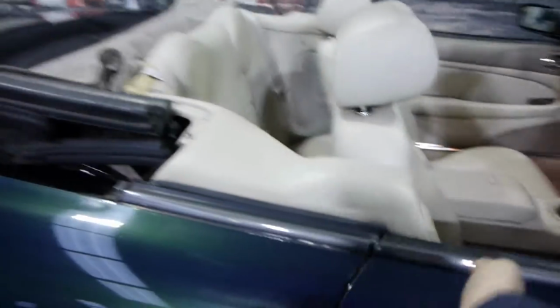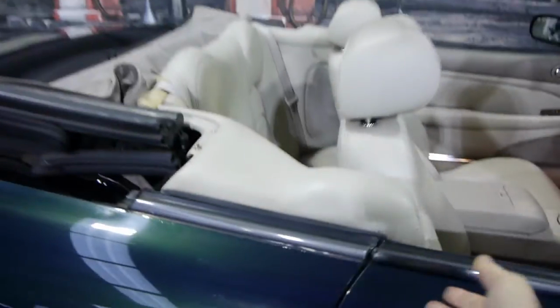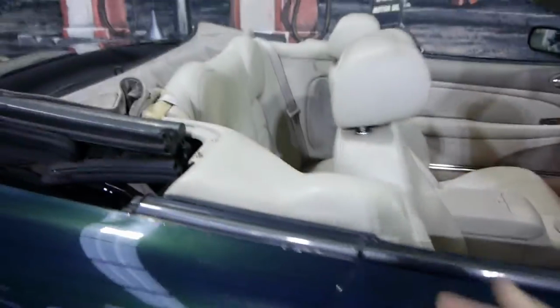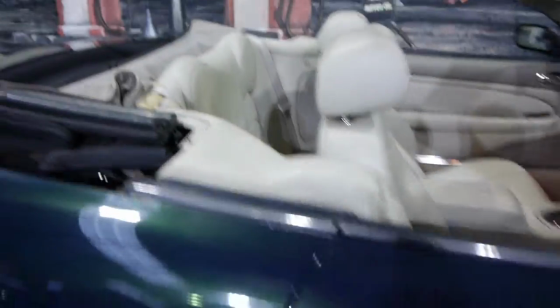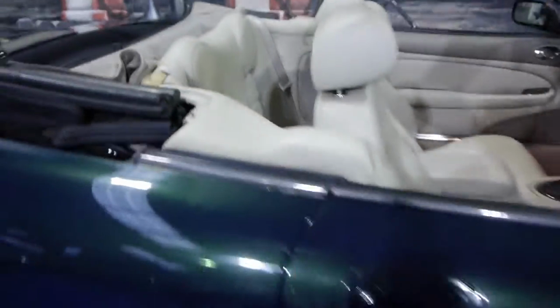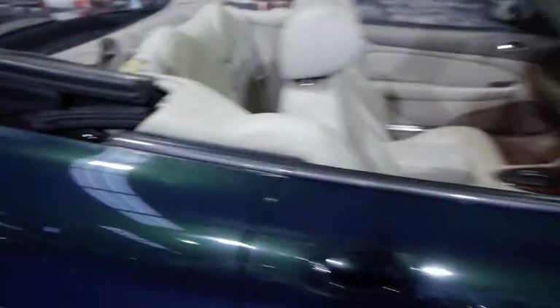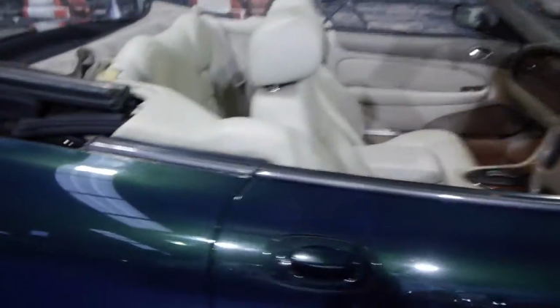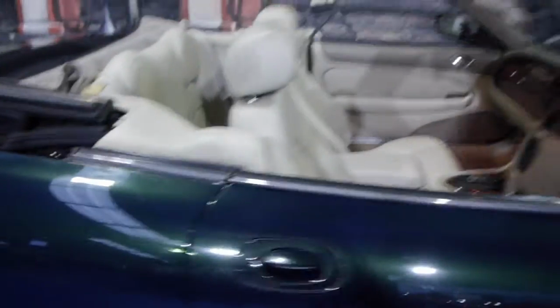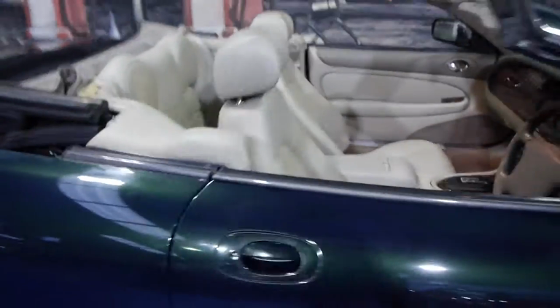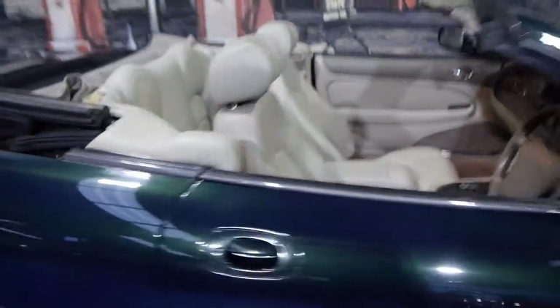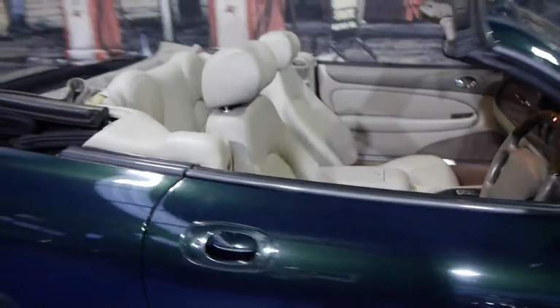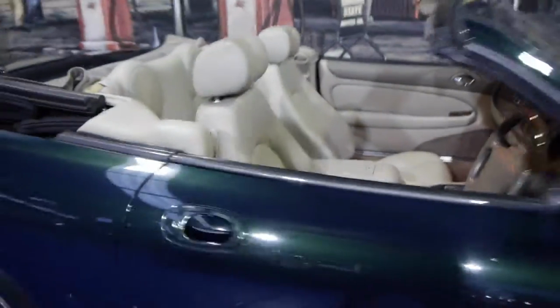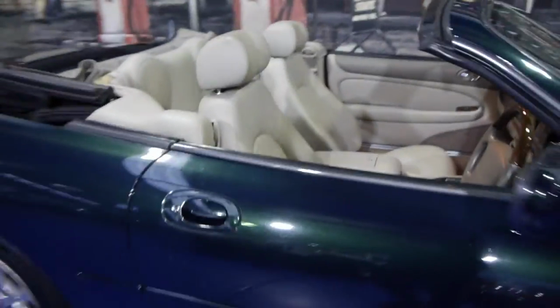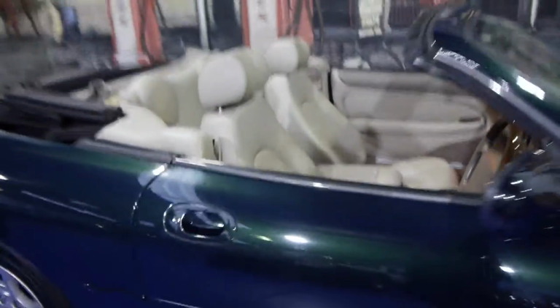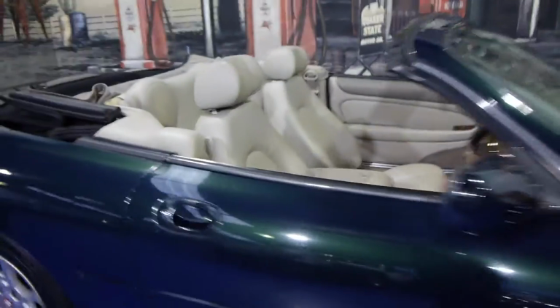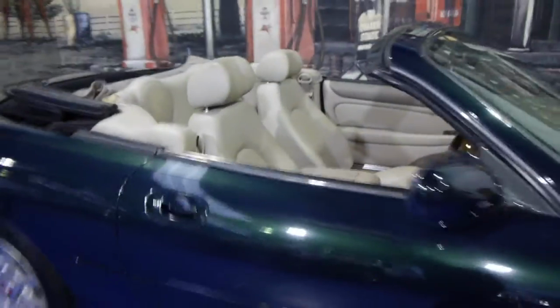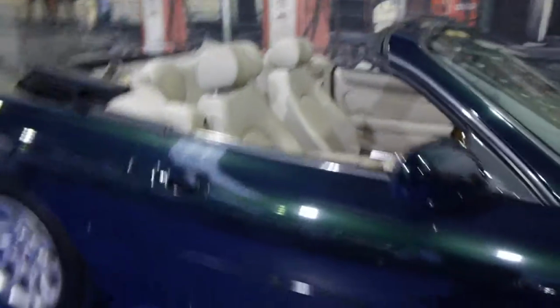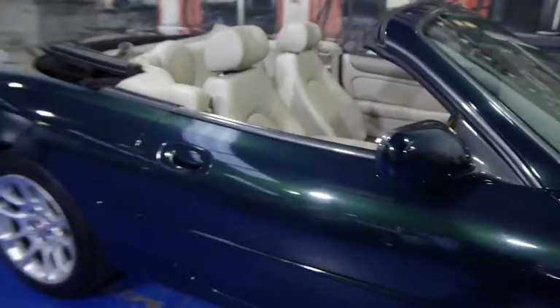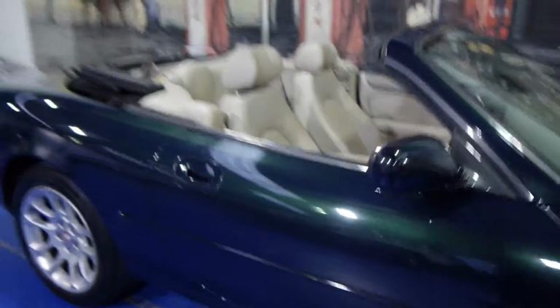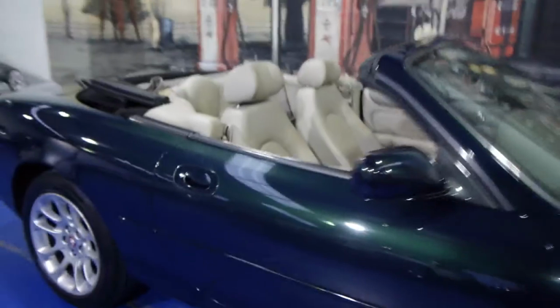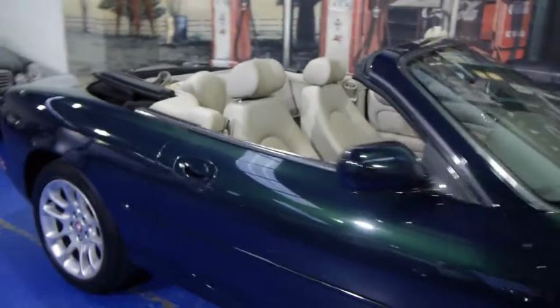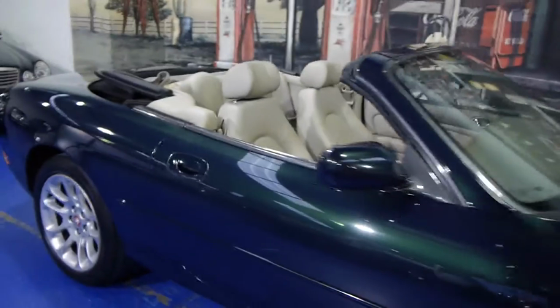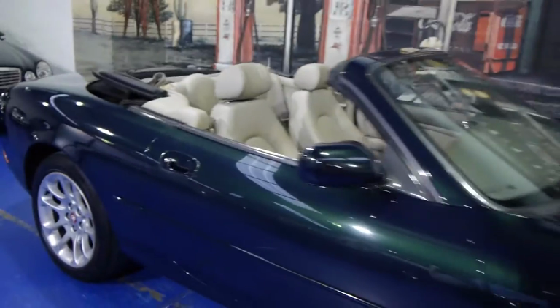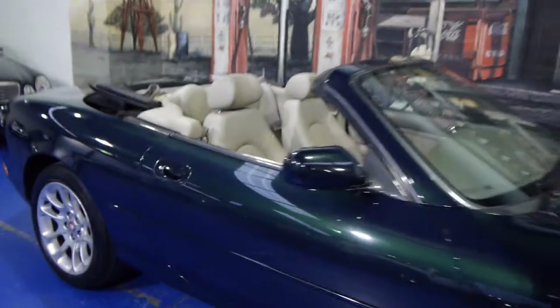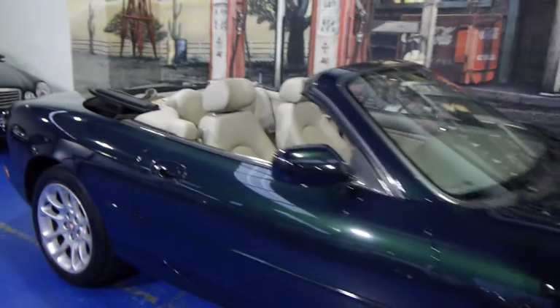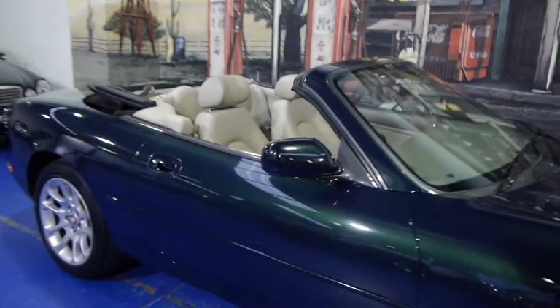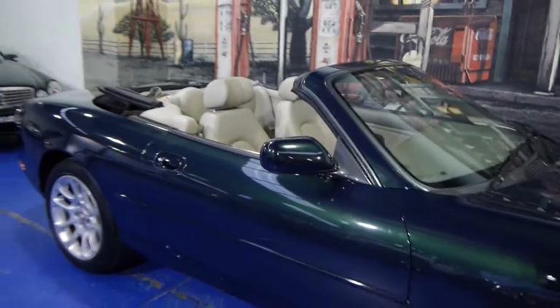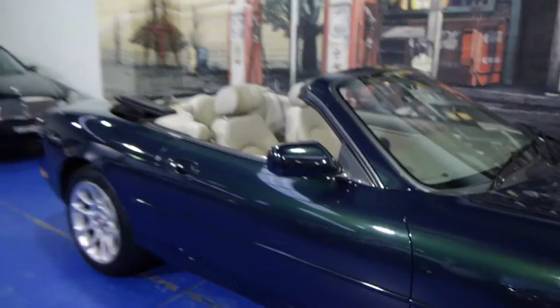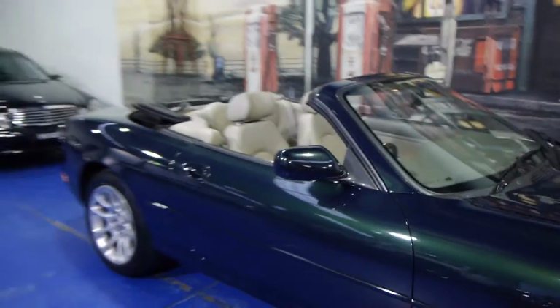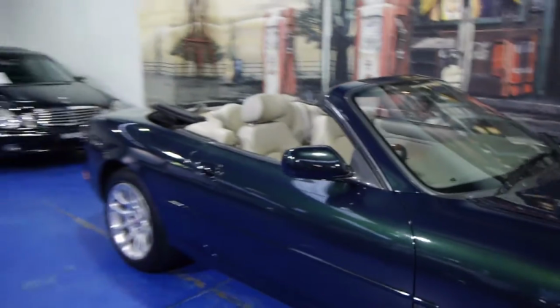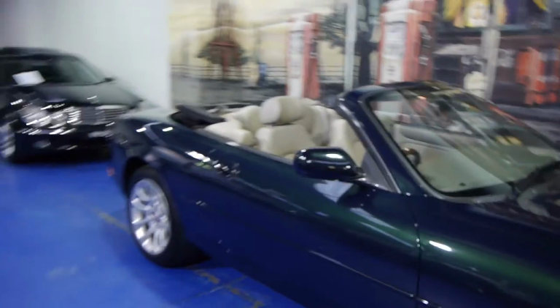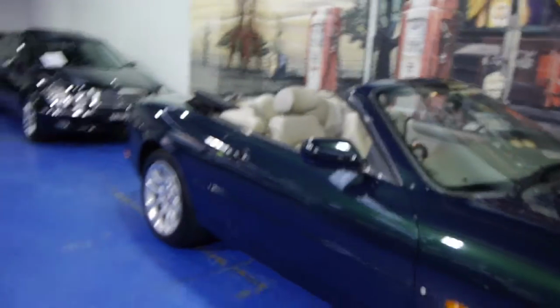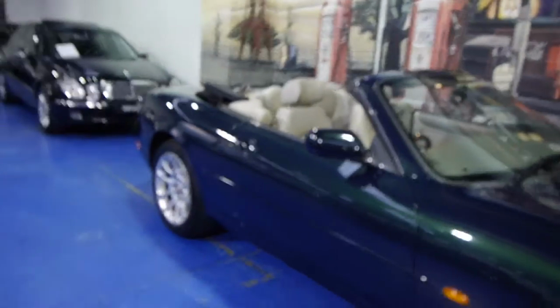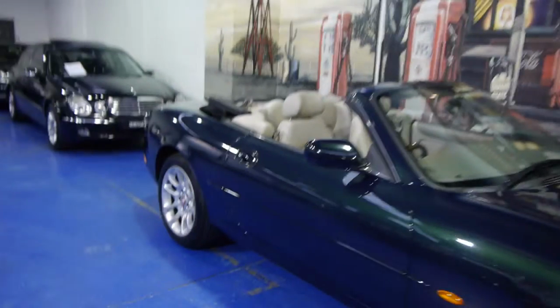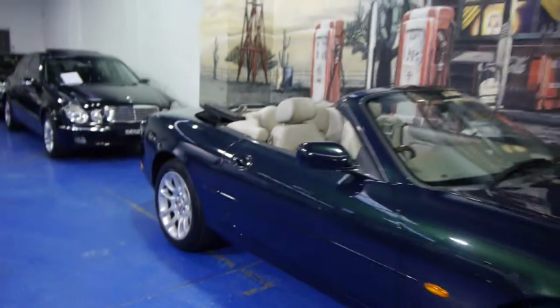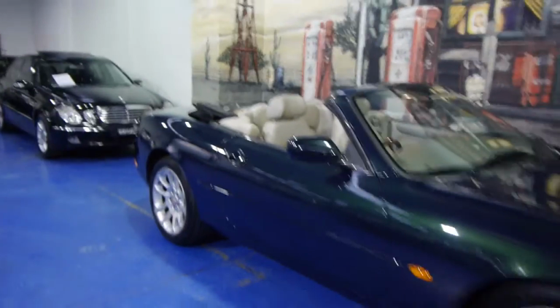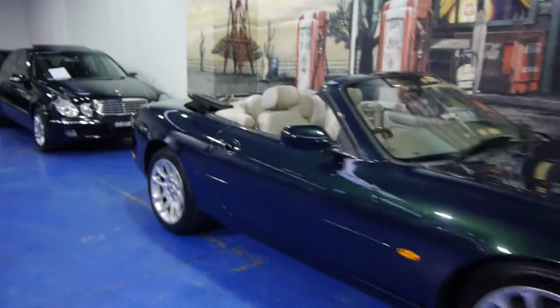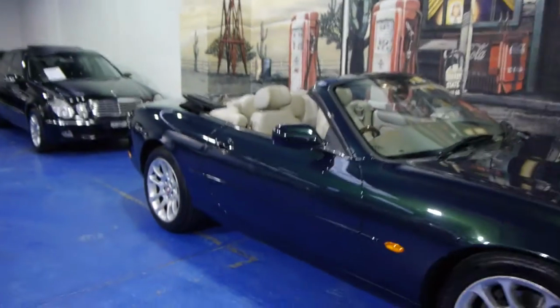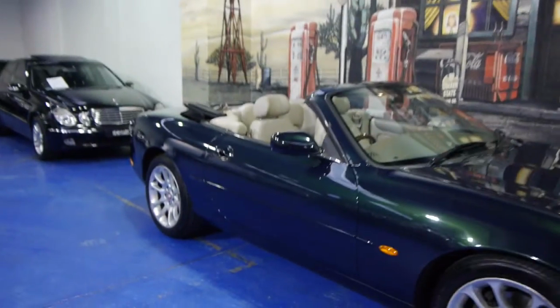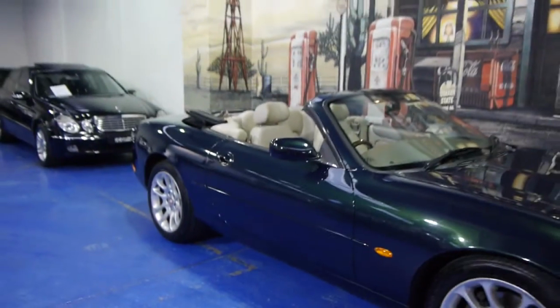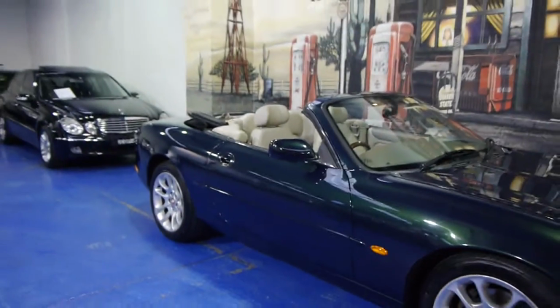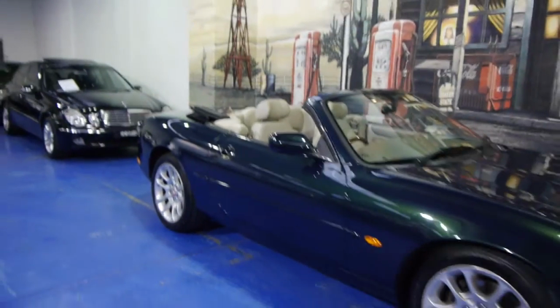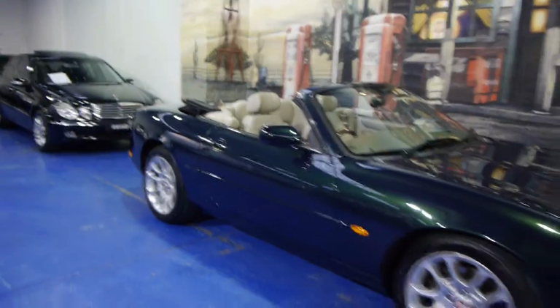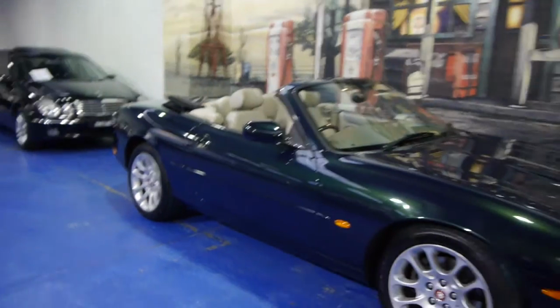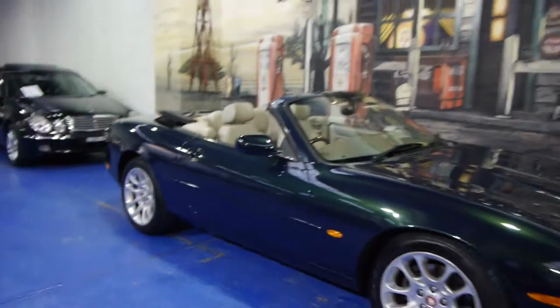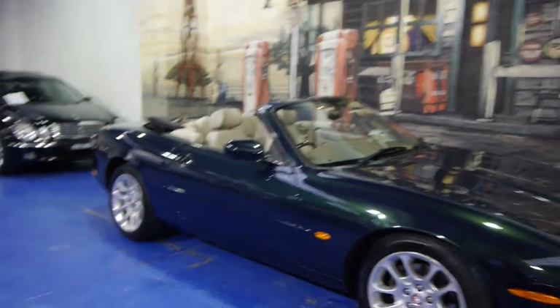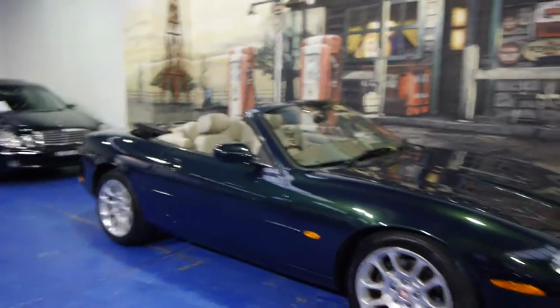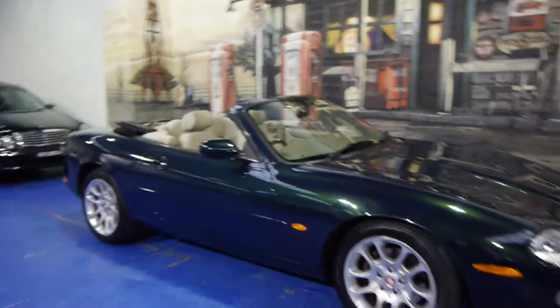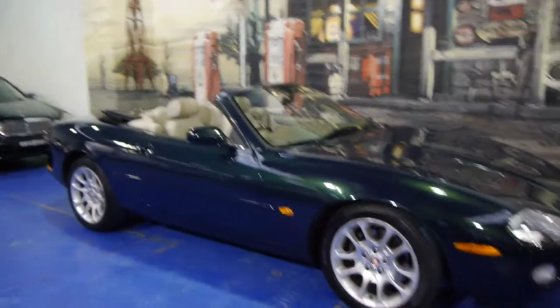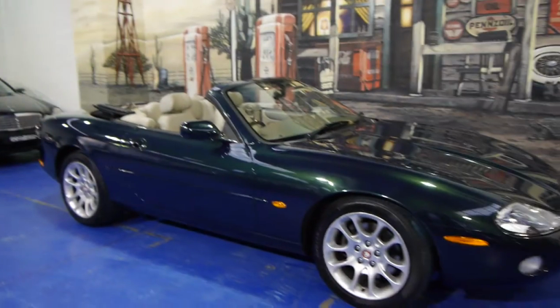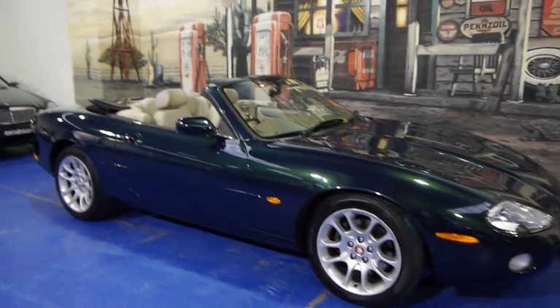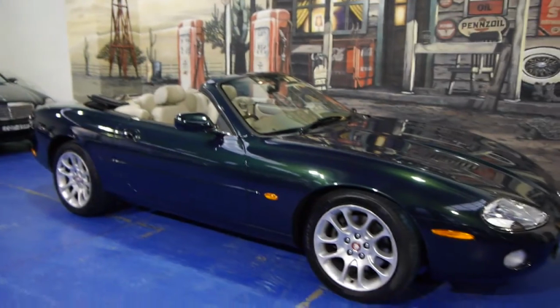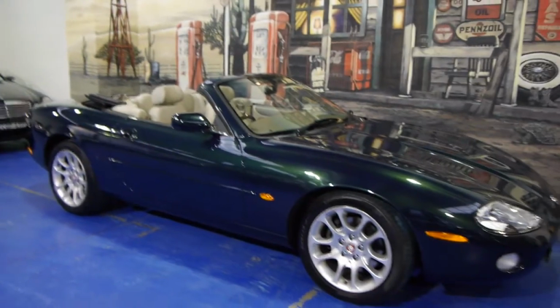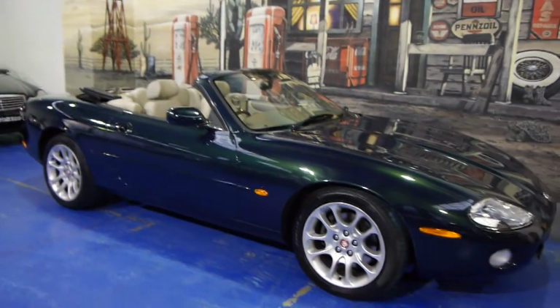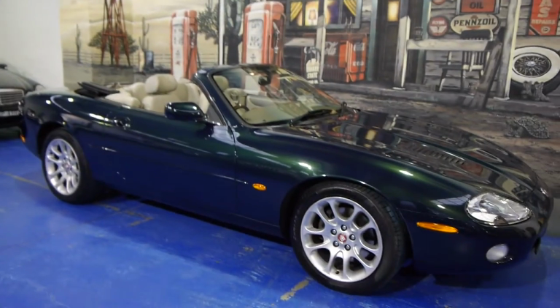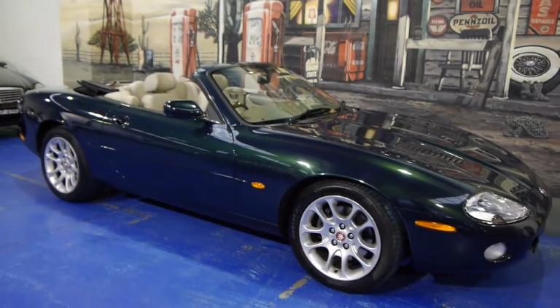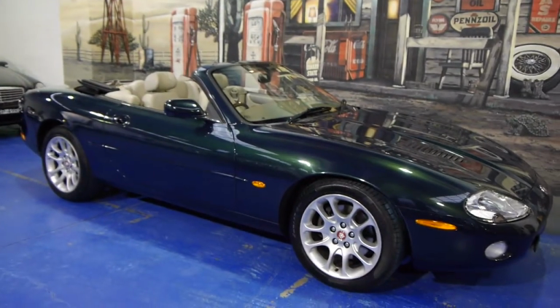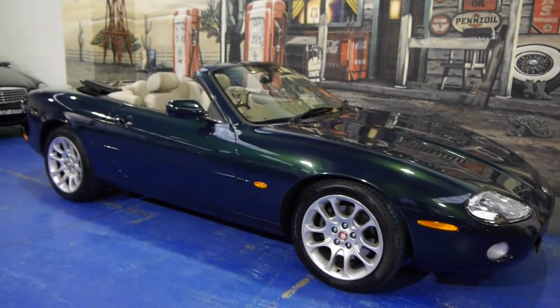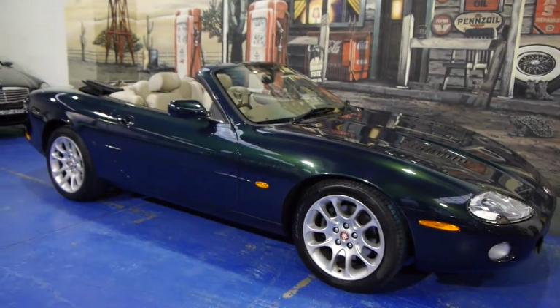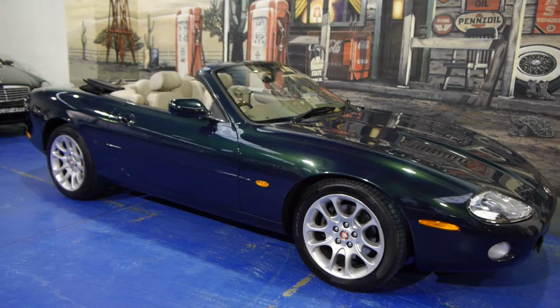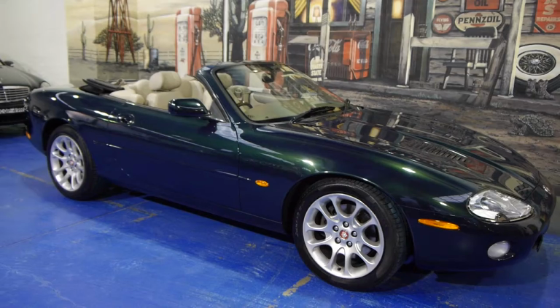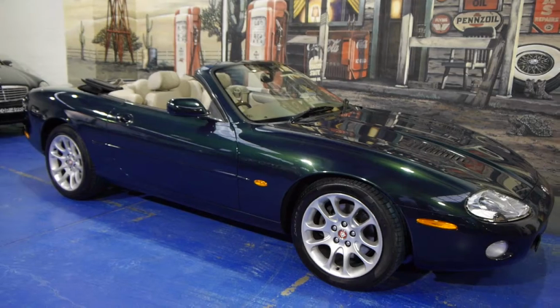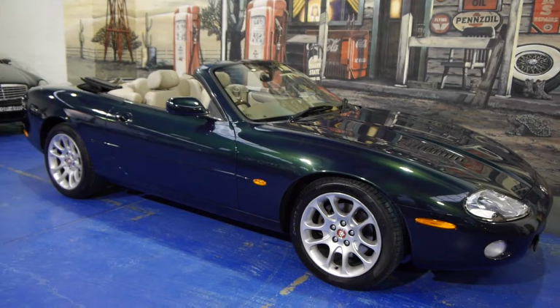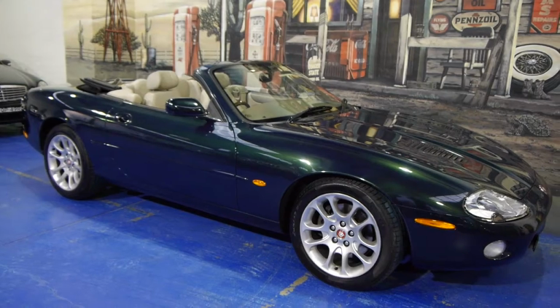Now let's have a look at this stunner with the roof off. Absolutely just to die for.